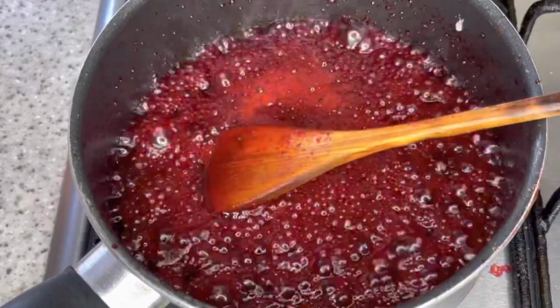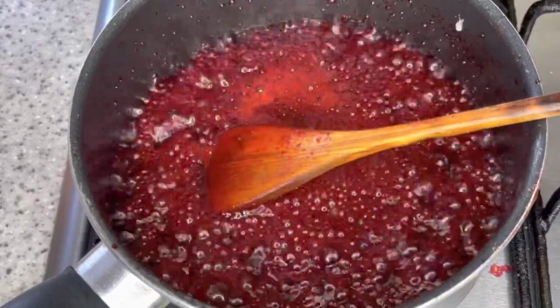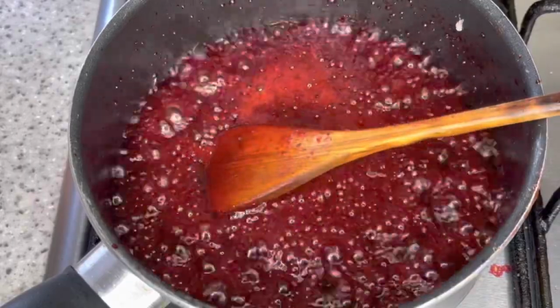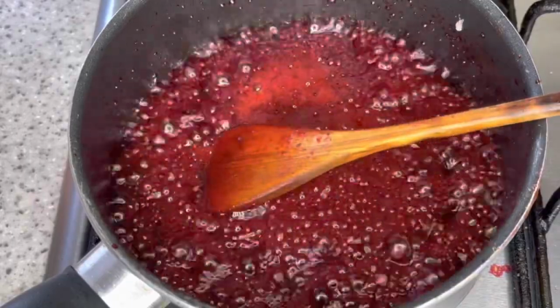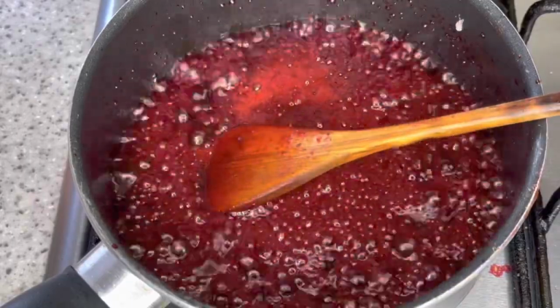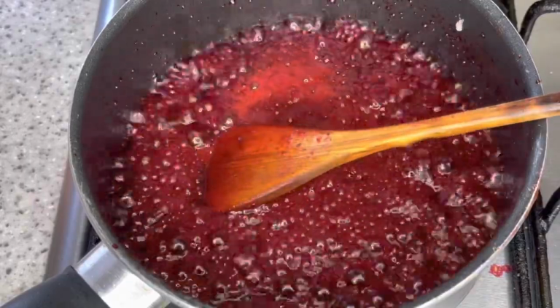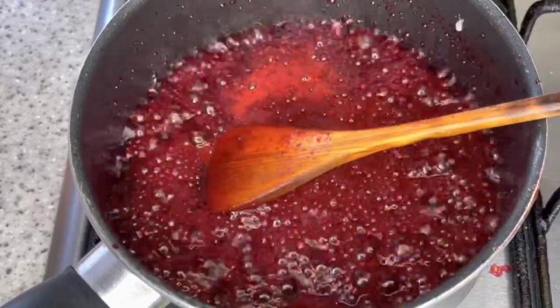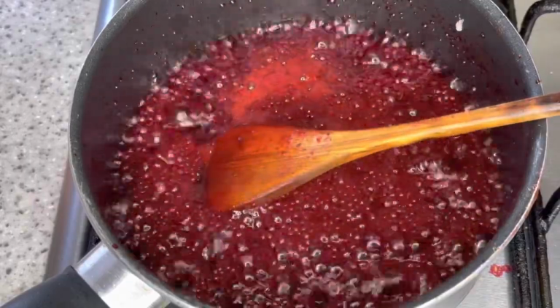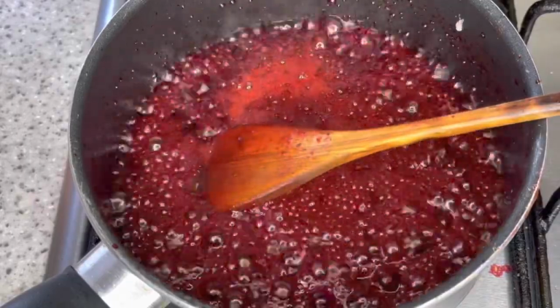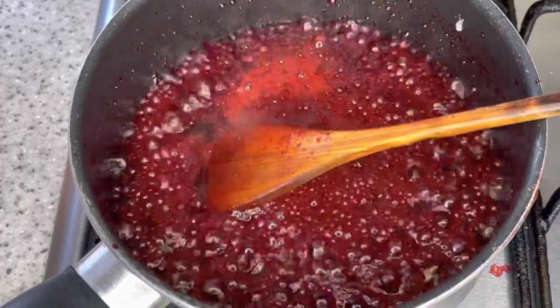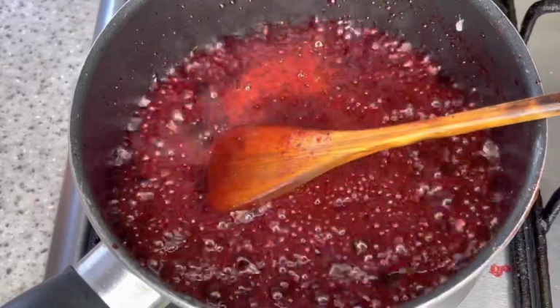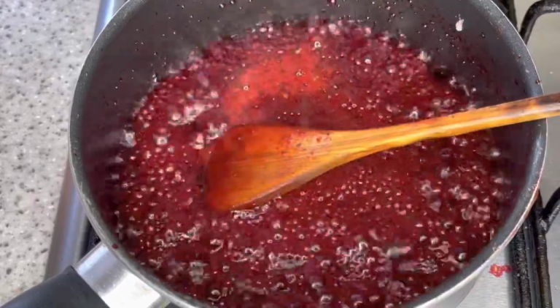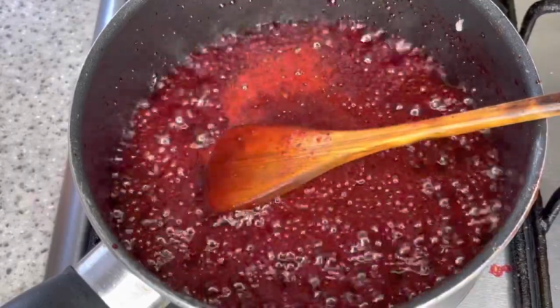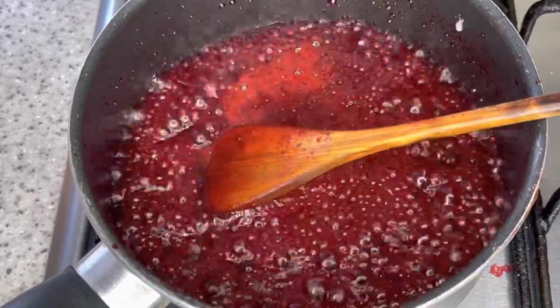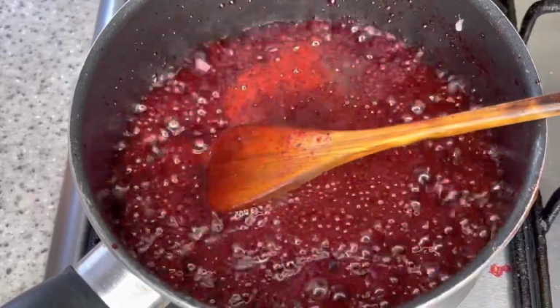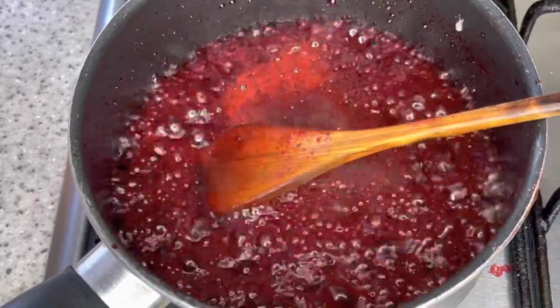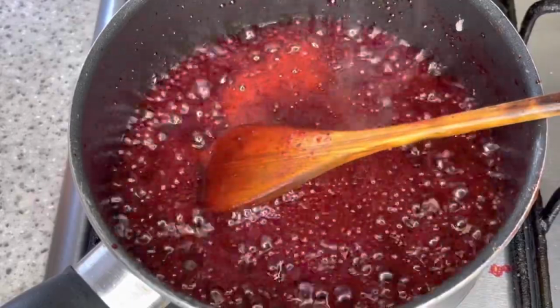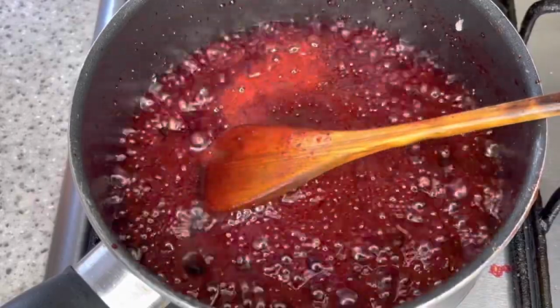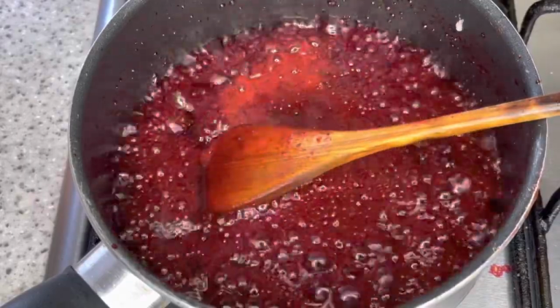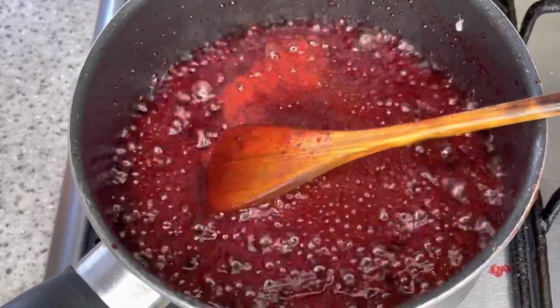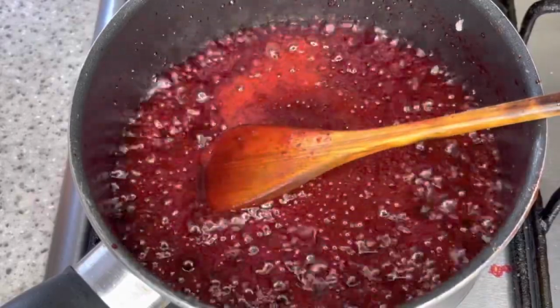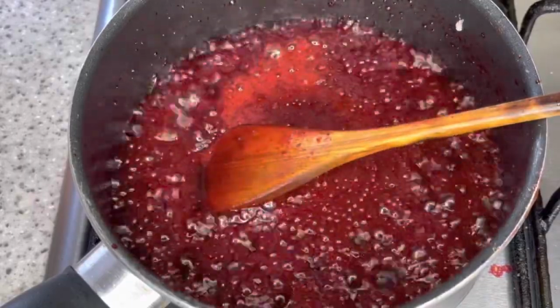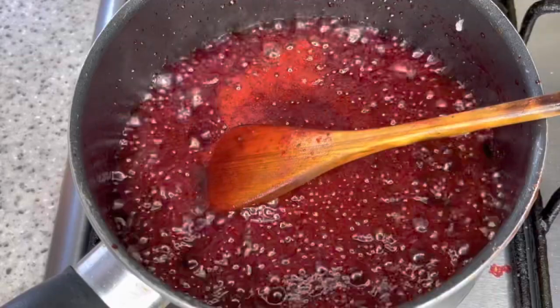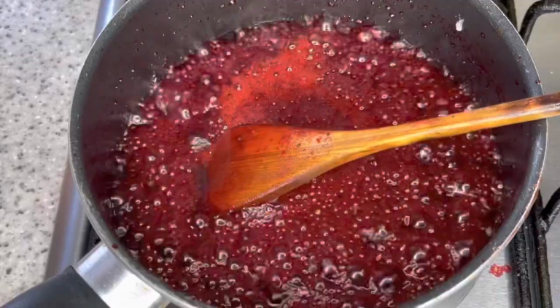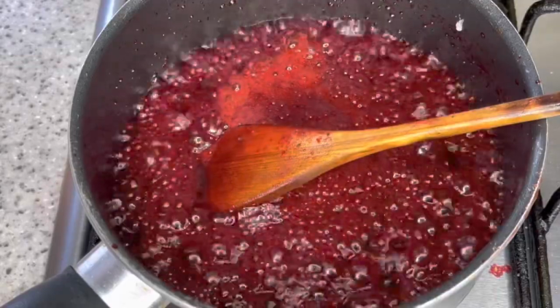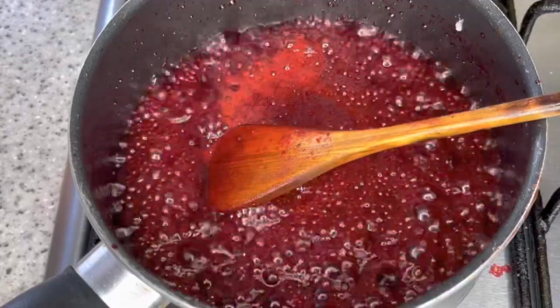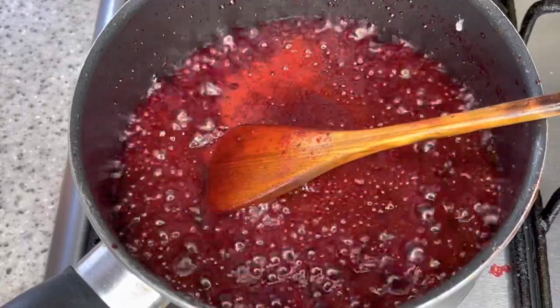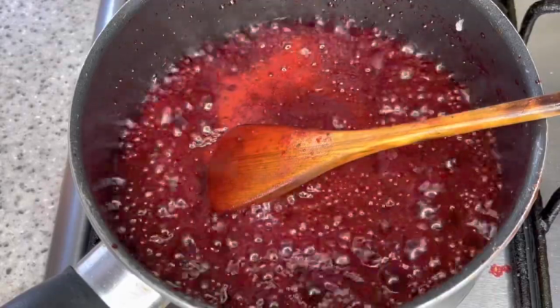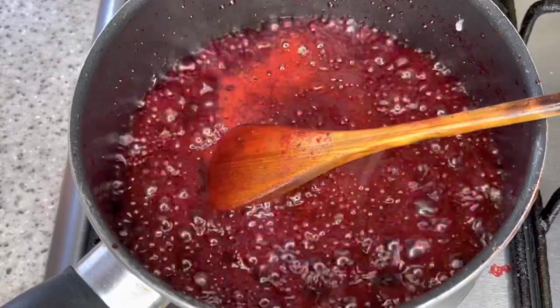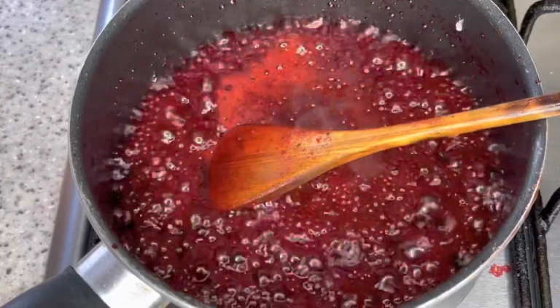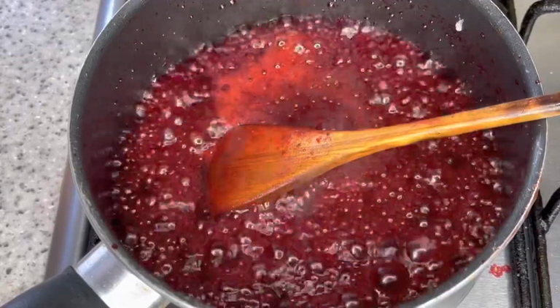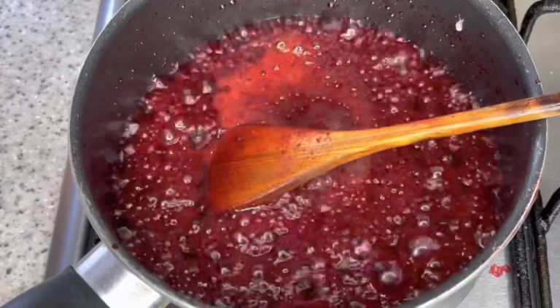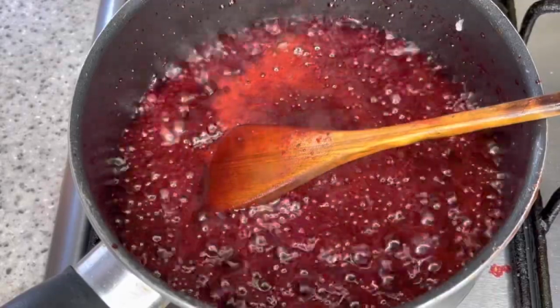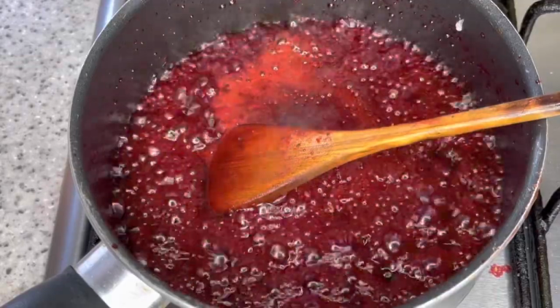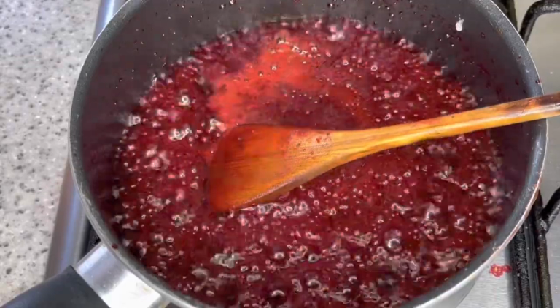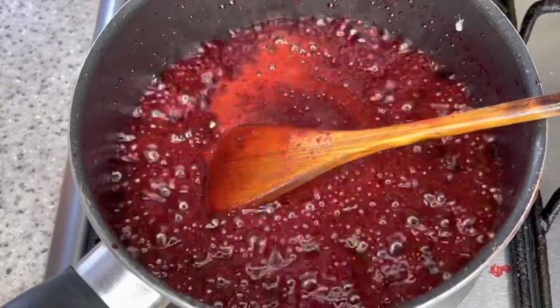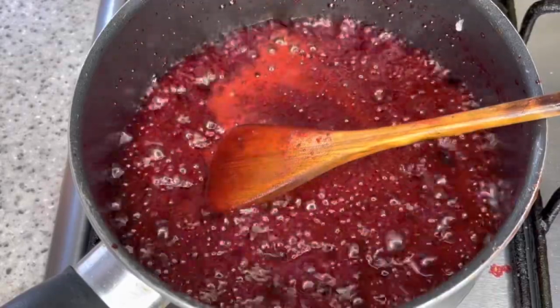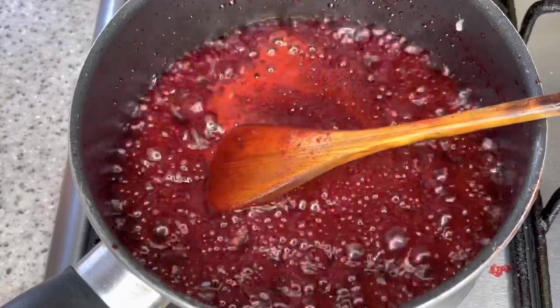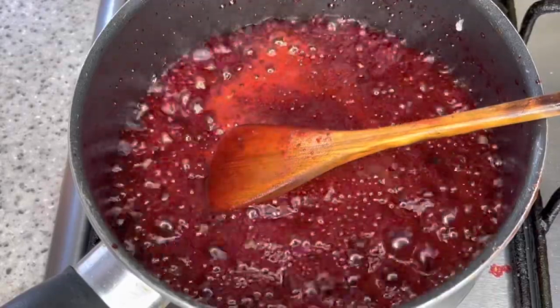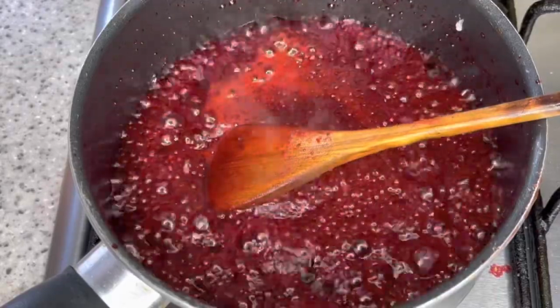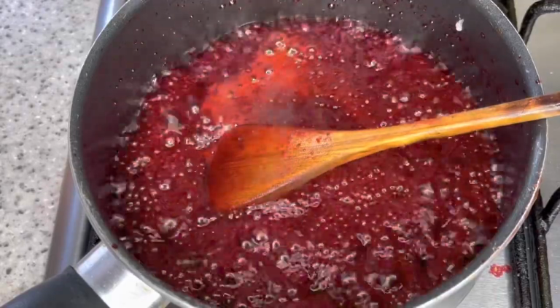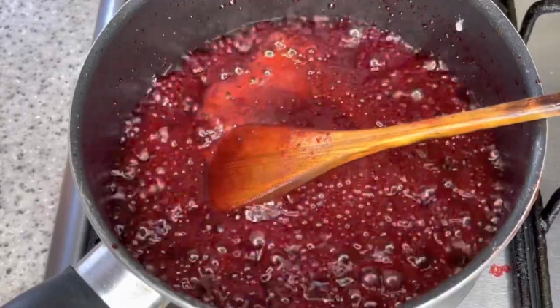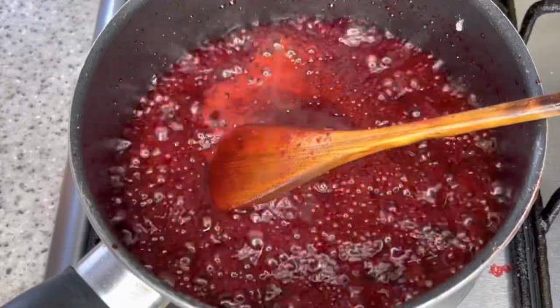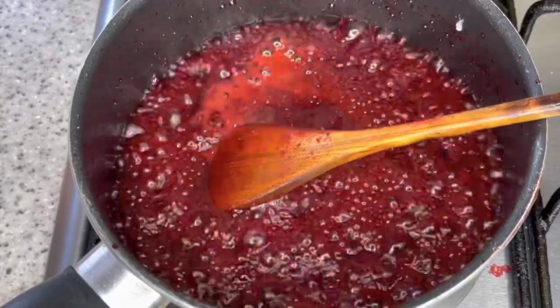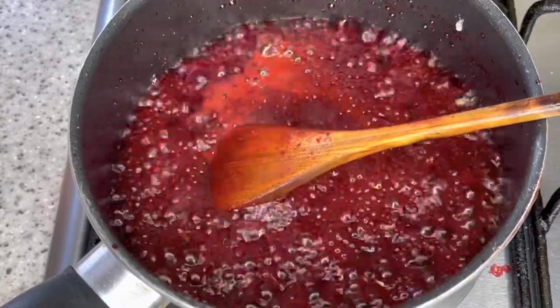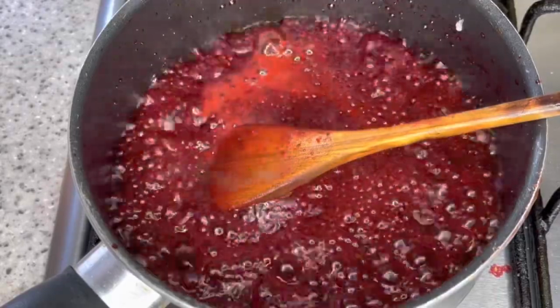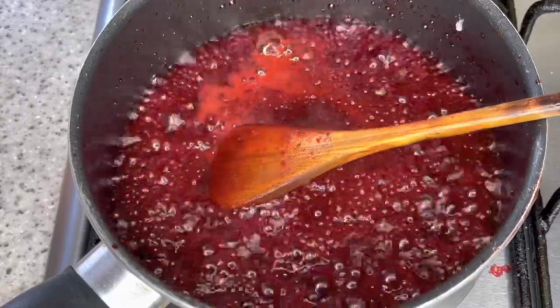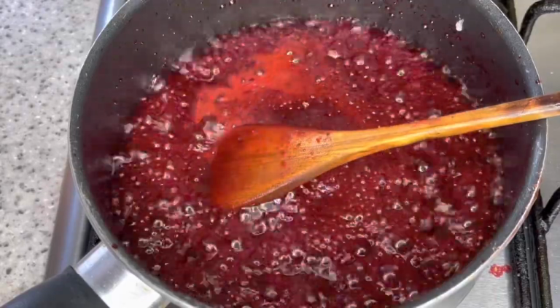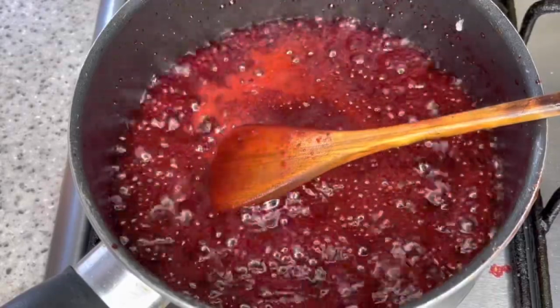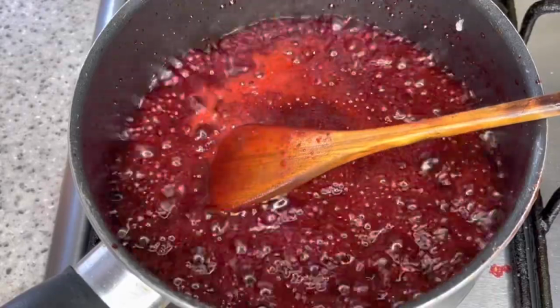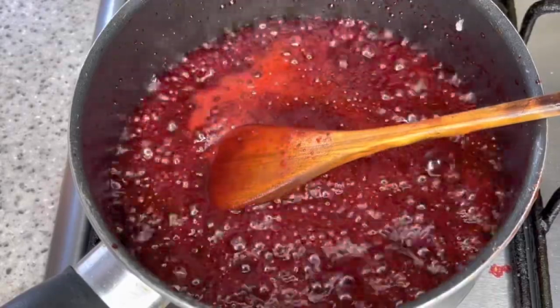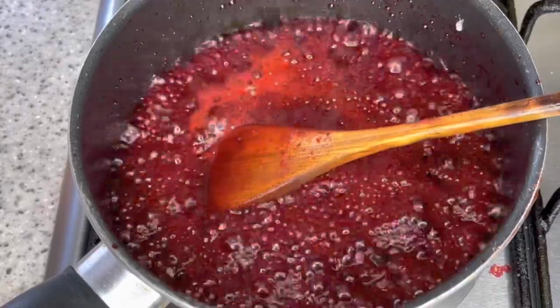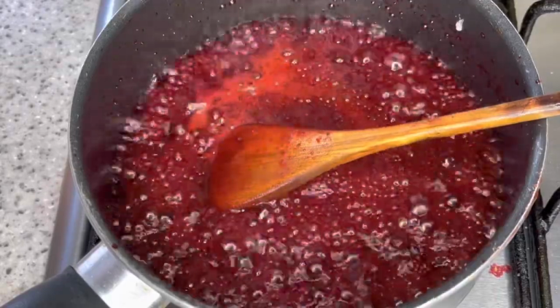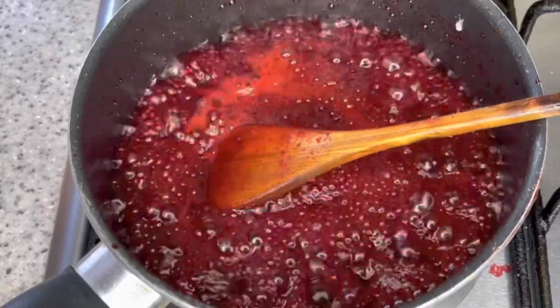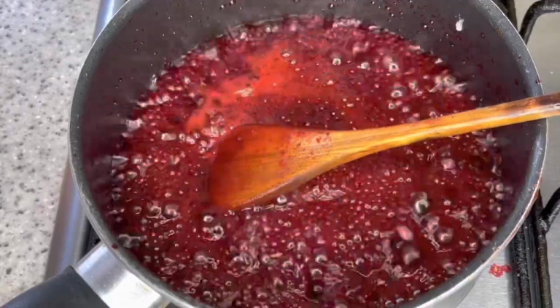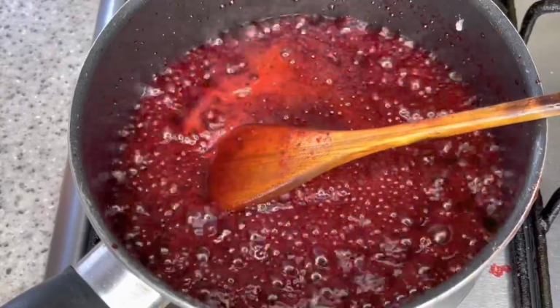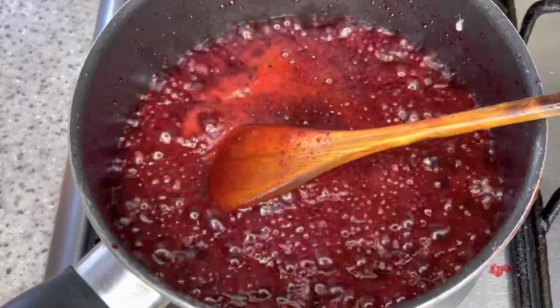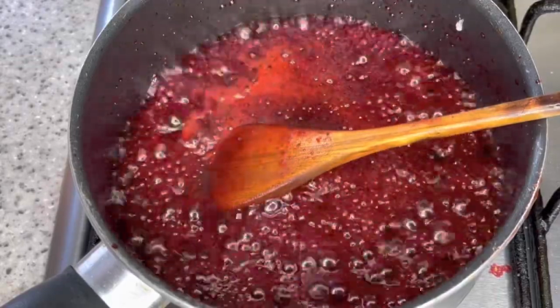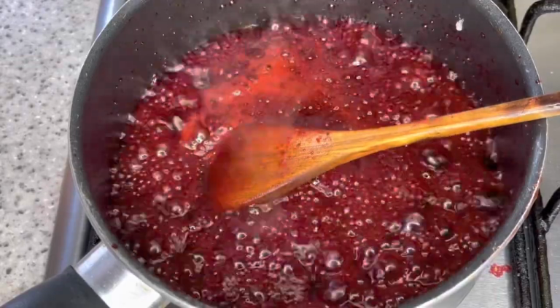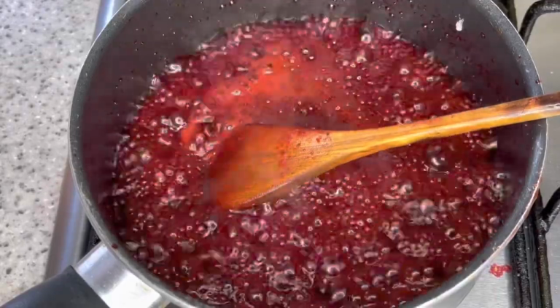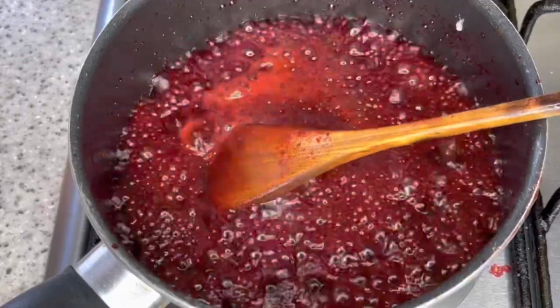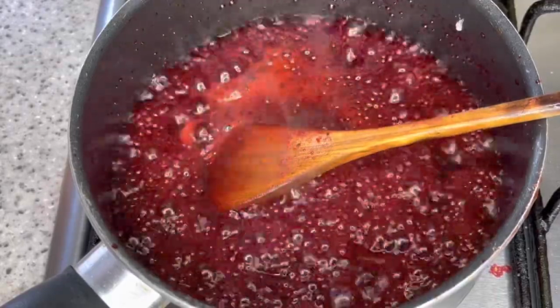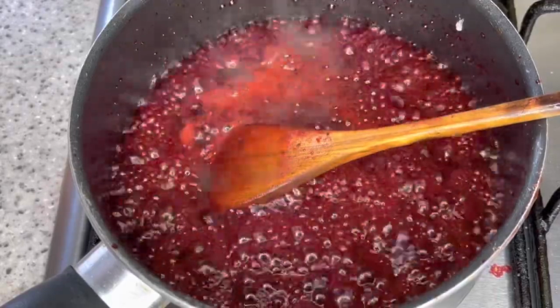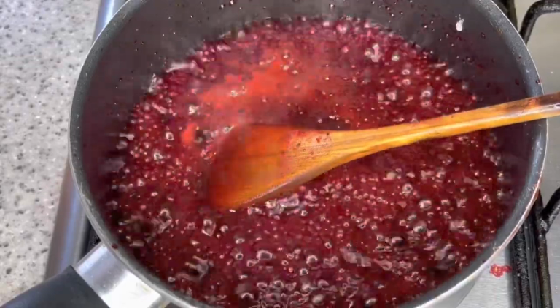That sauce looks nice and has a great kick. We're done — two more minutes and after that we let it cool for five minutes and then we glaze the tenders.